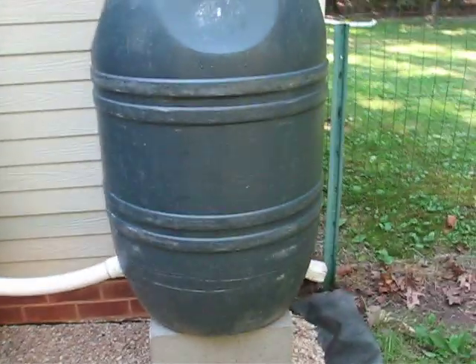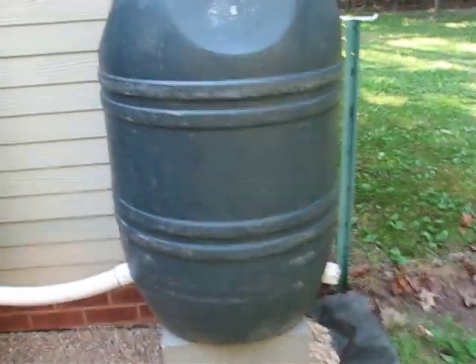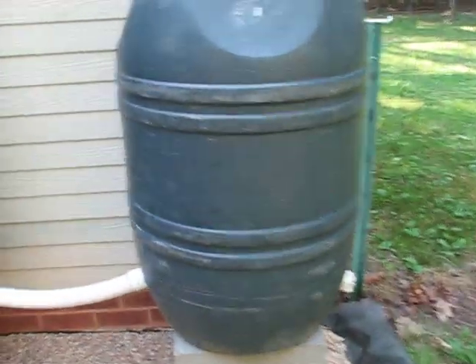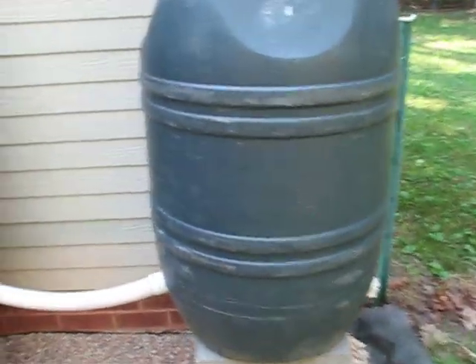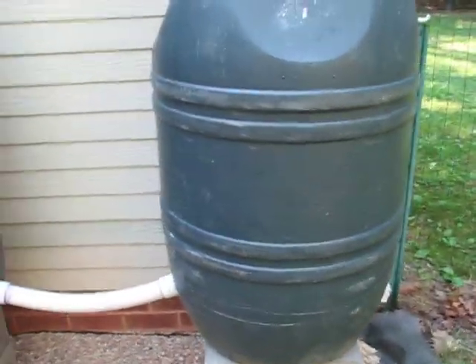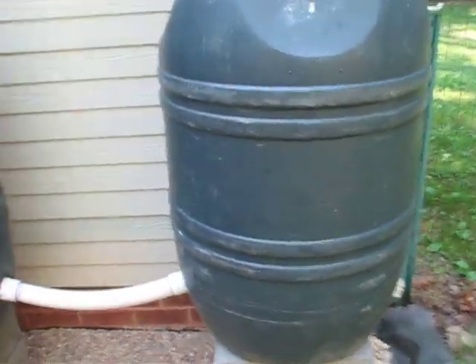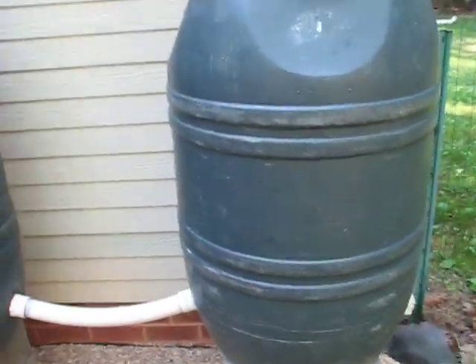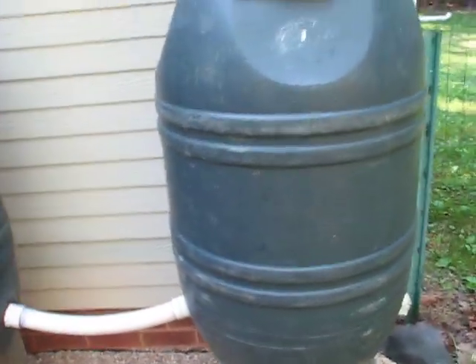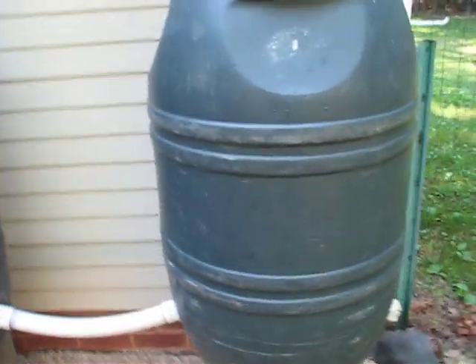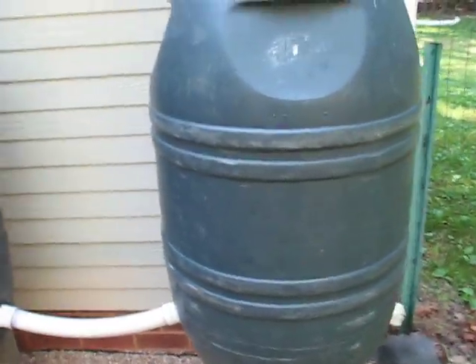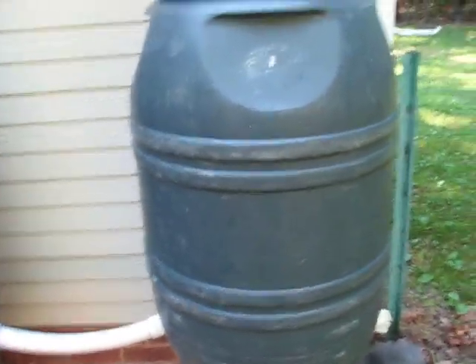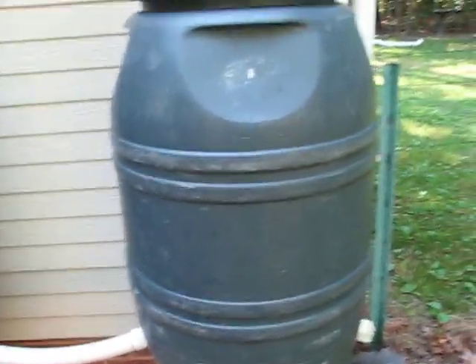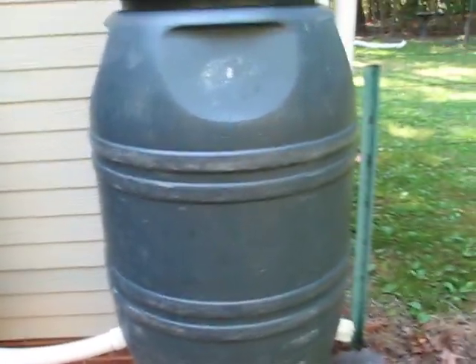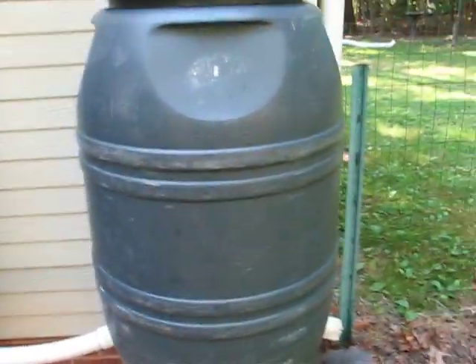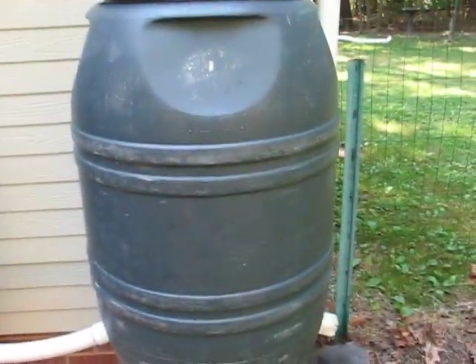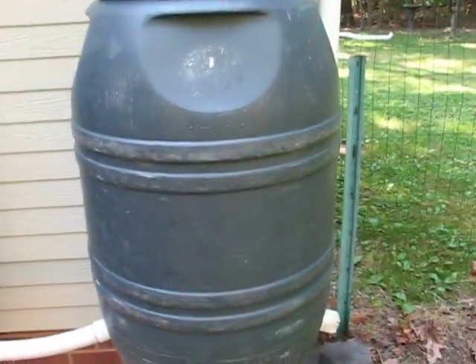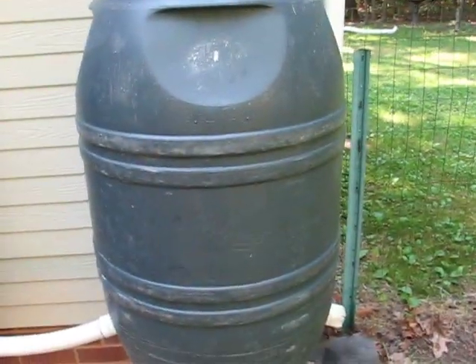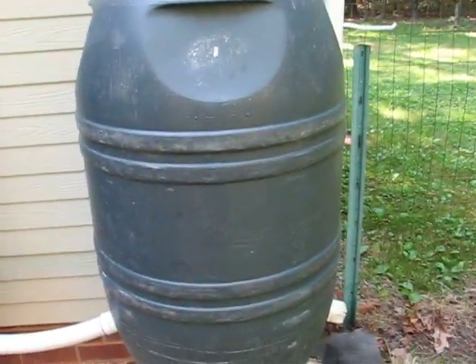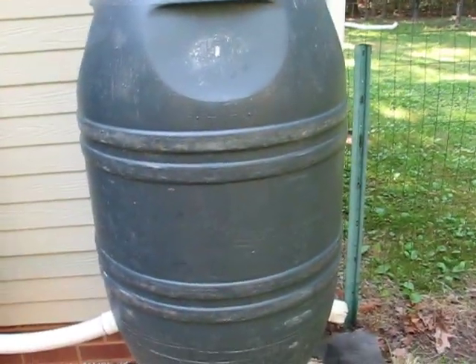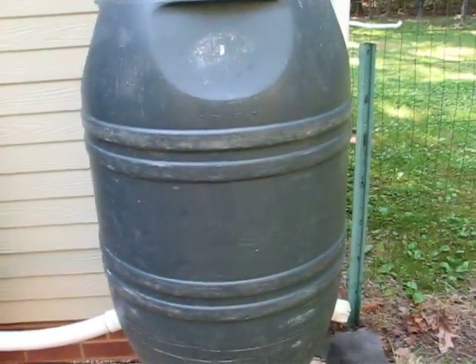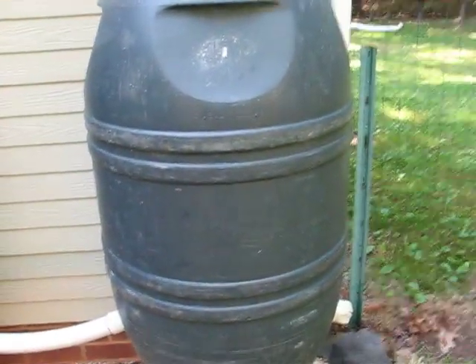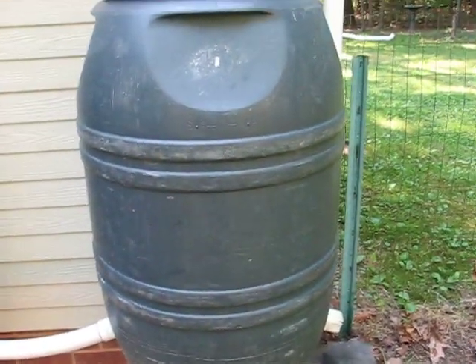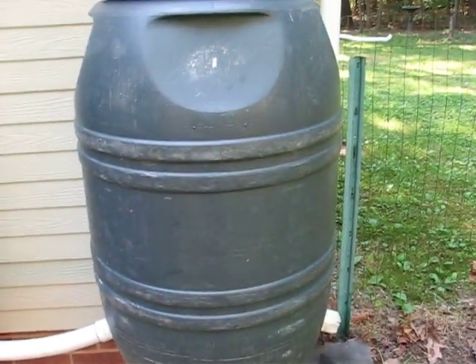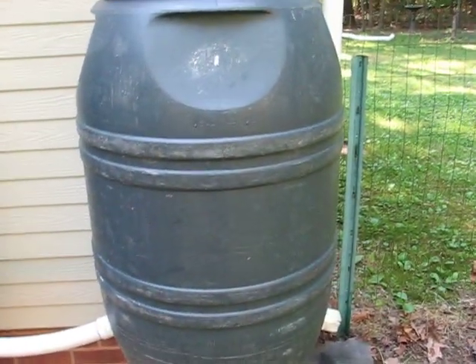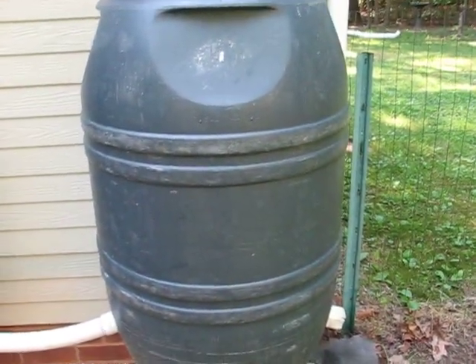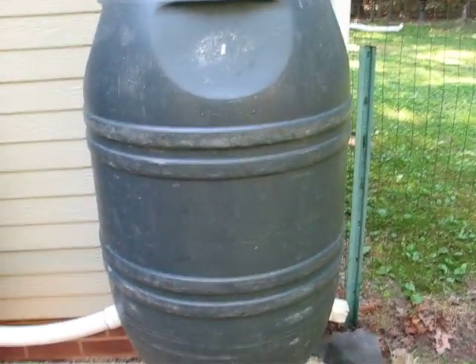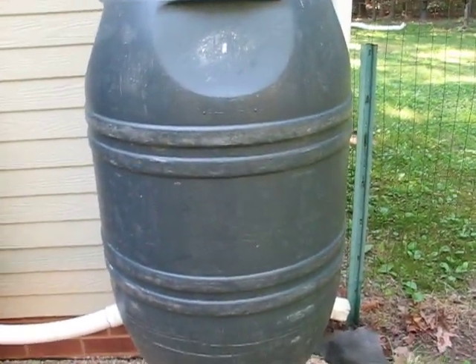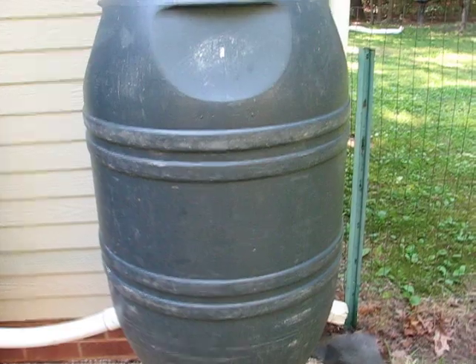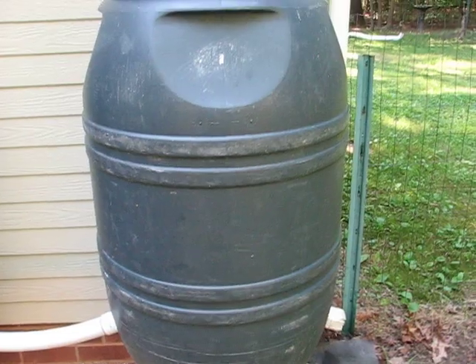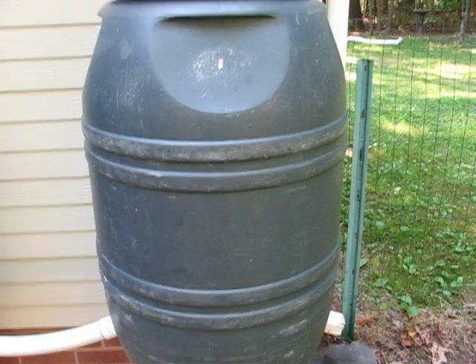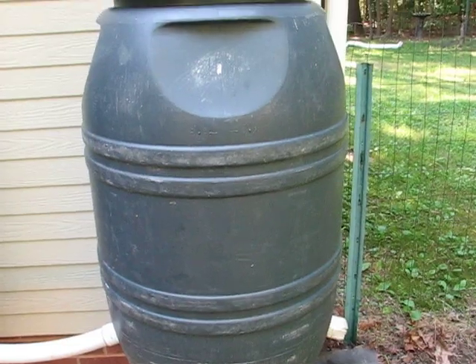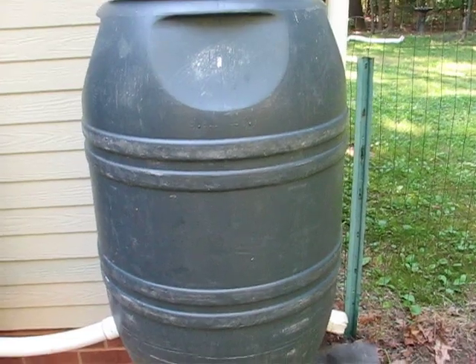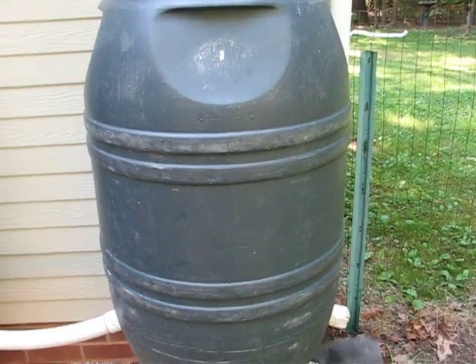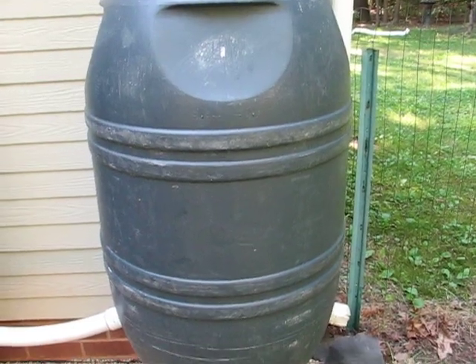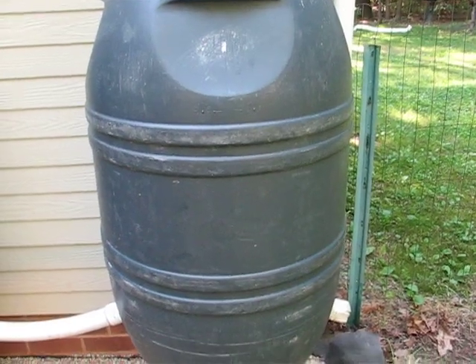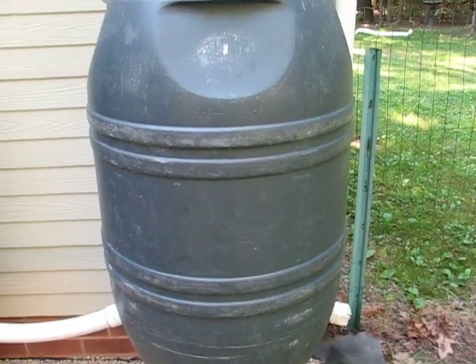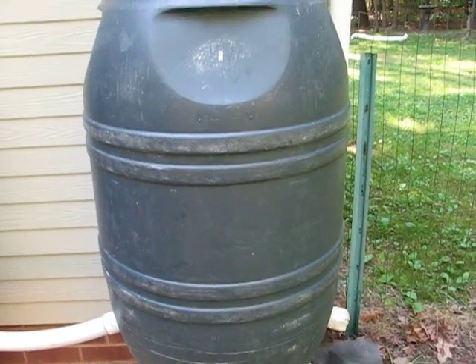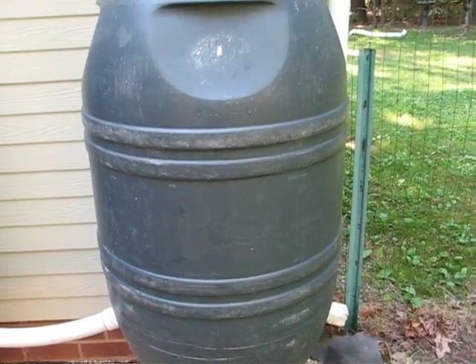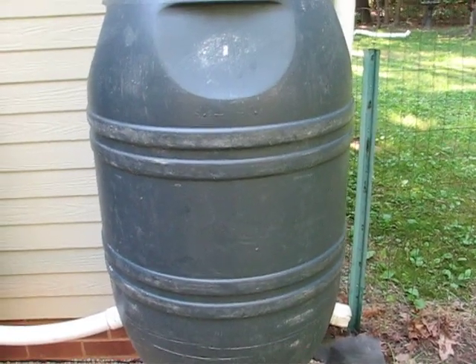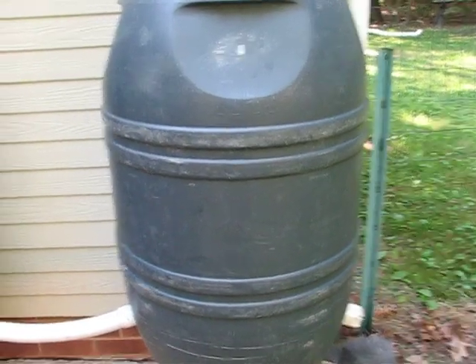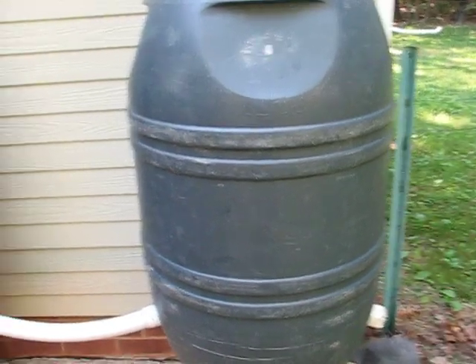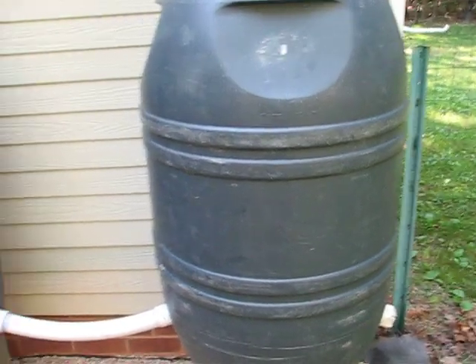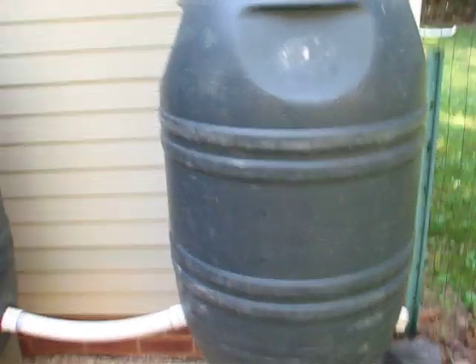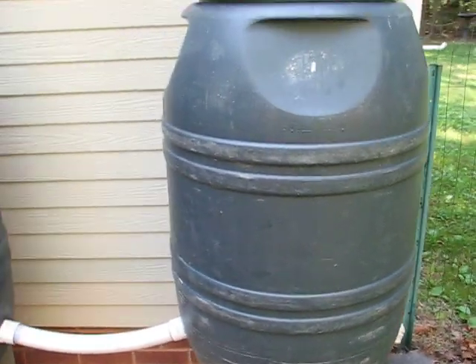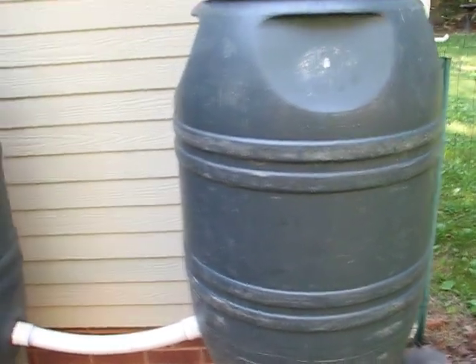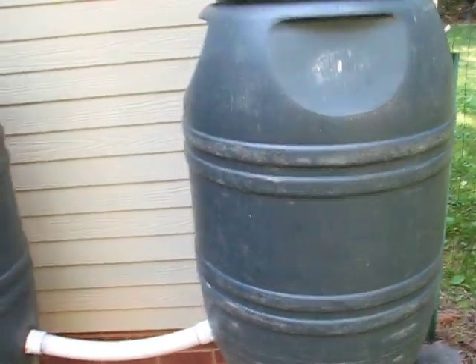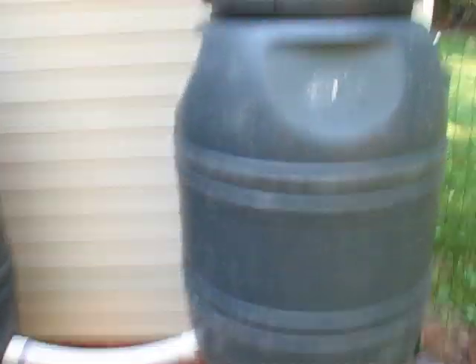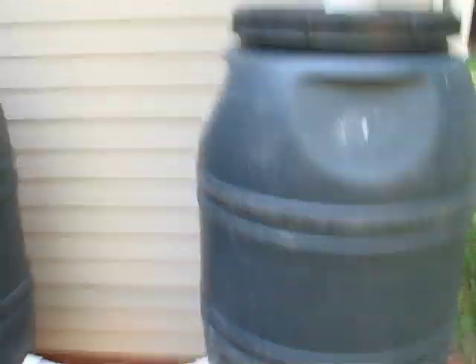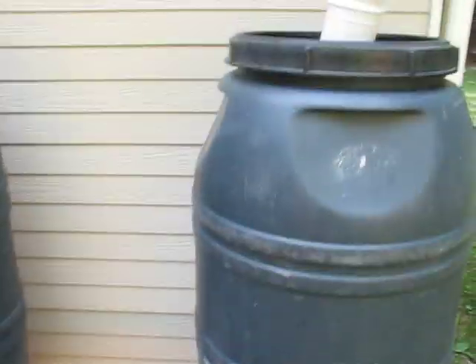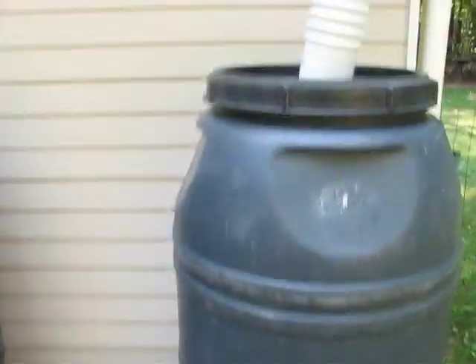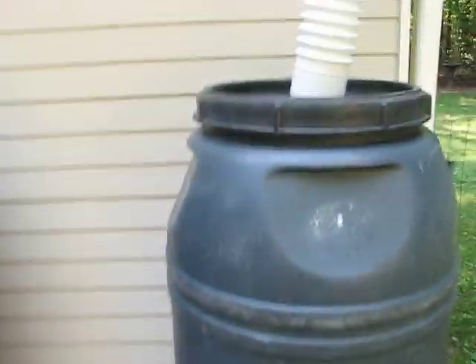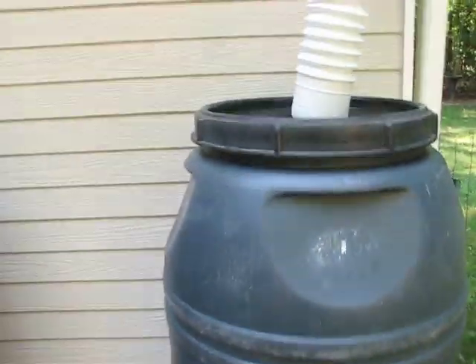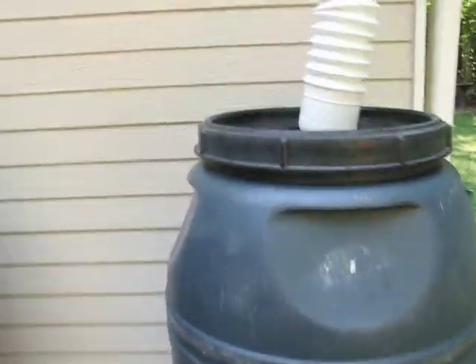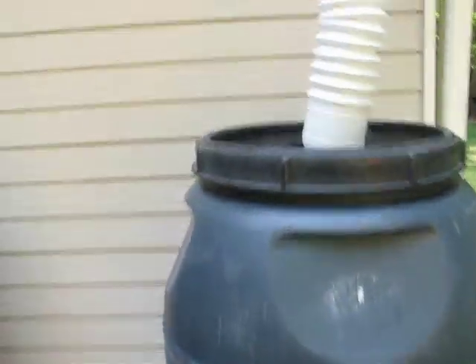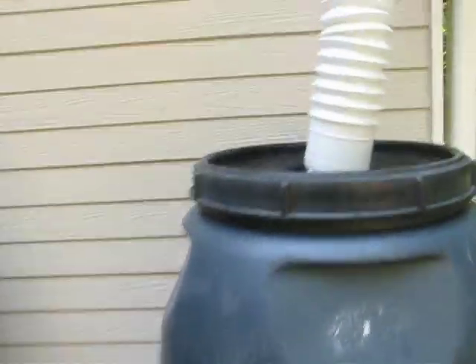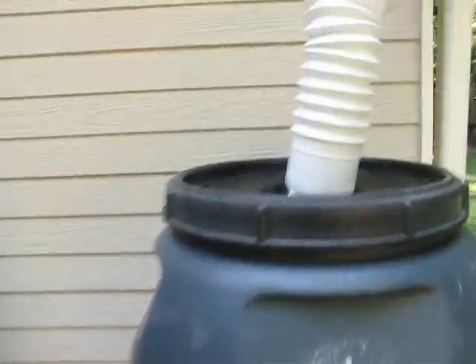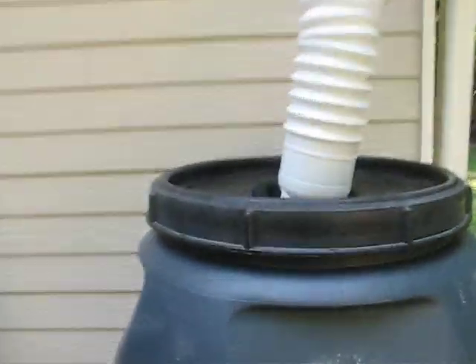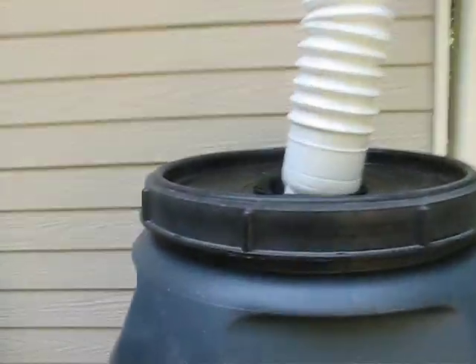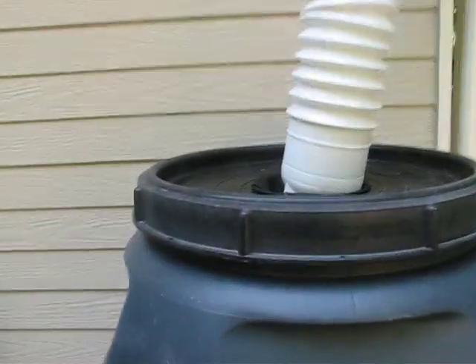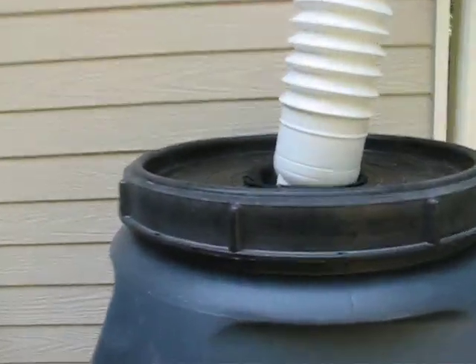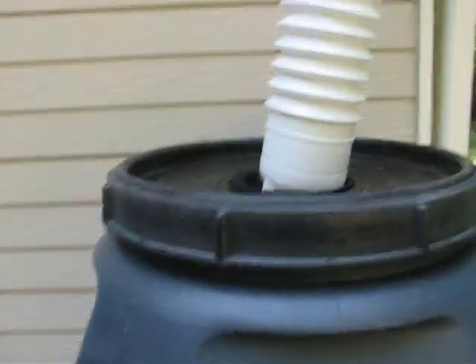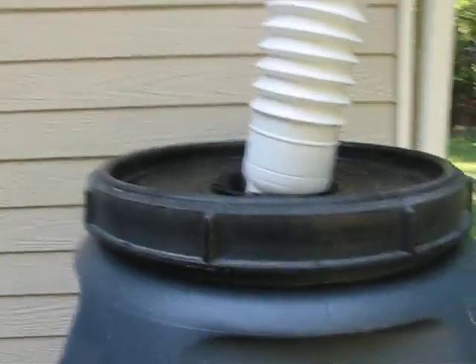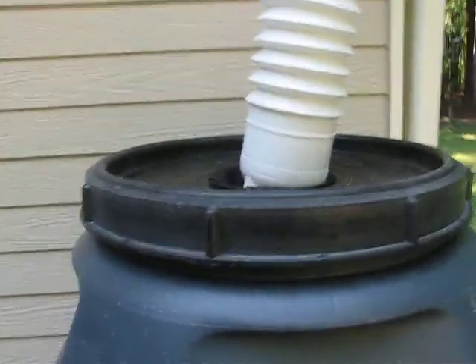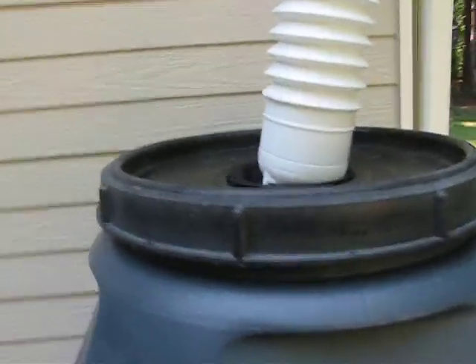Typically I'm finding them anywhere from $15 to $25 off of Craigslist with screw-on lids.